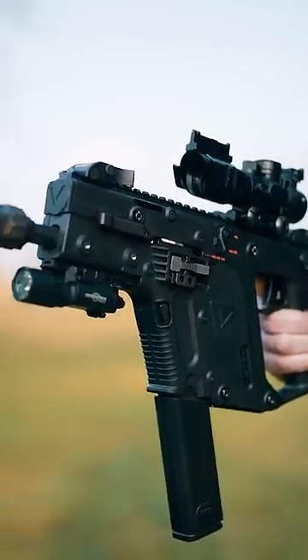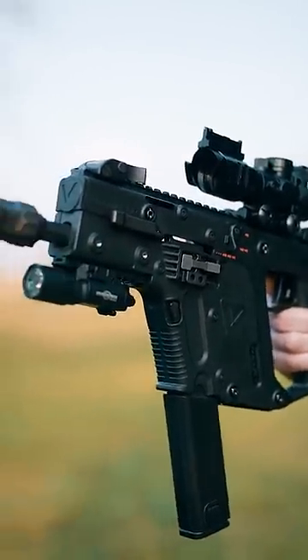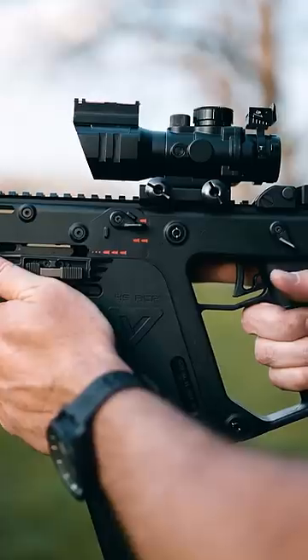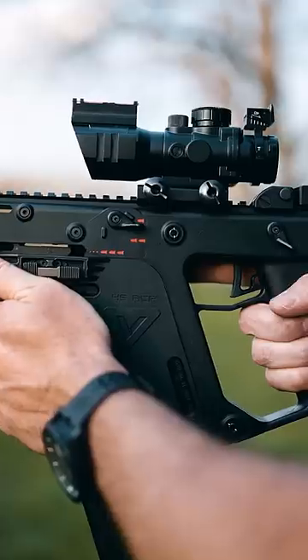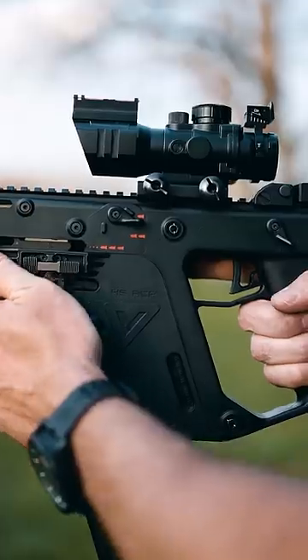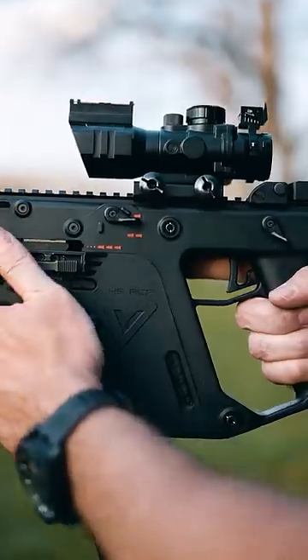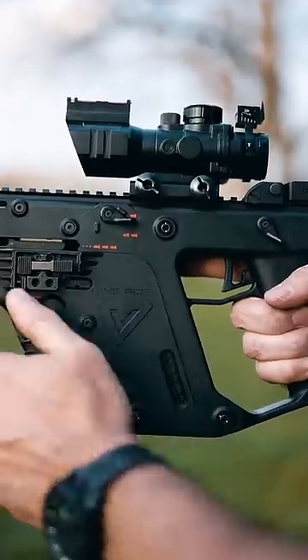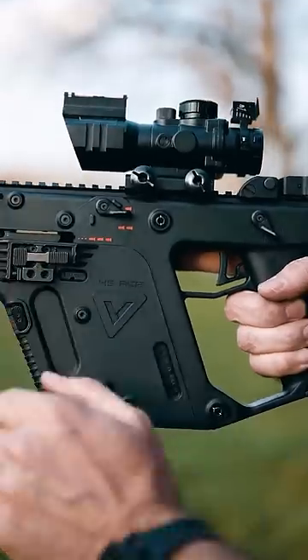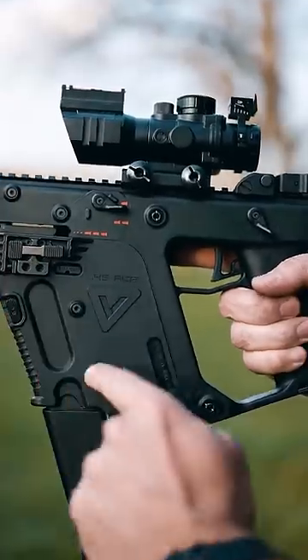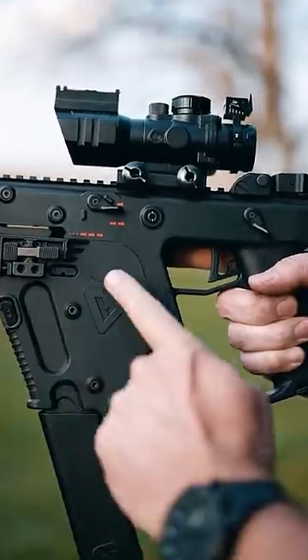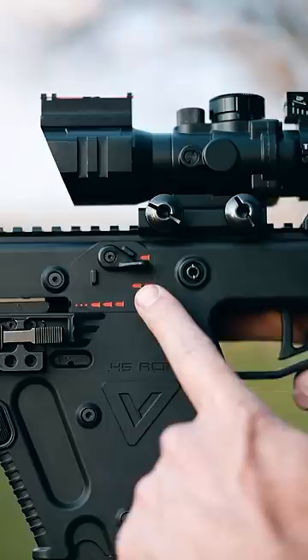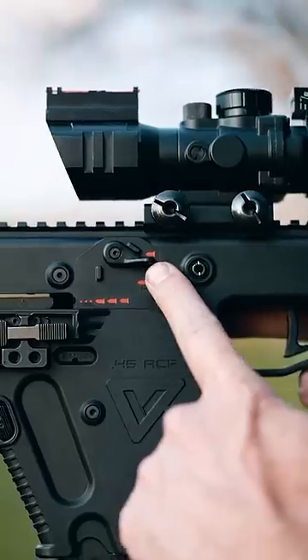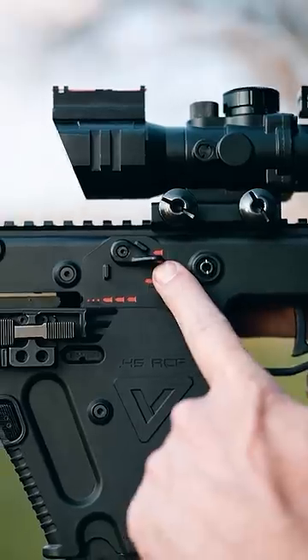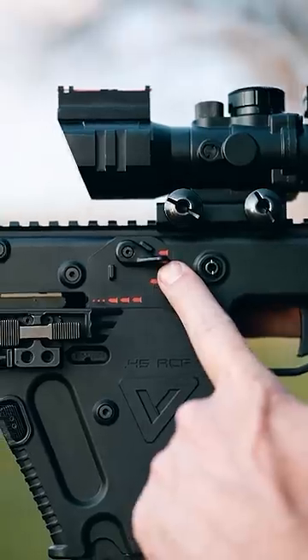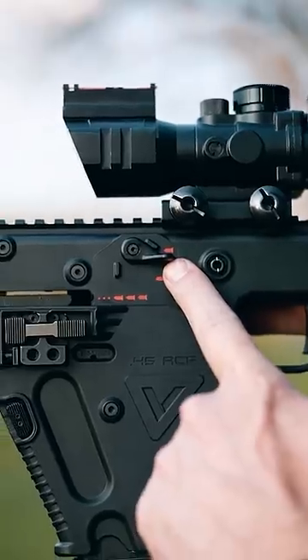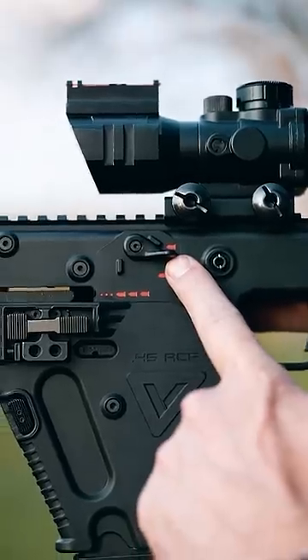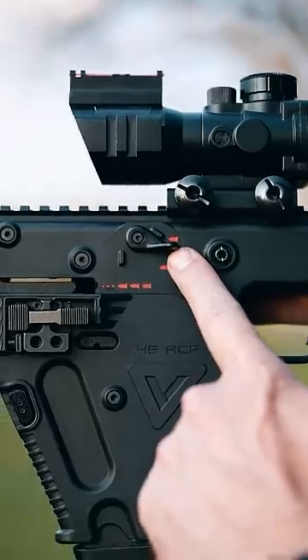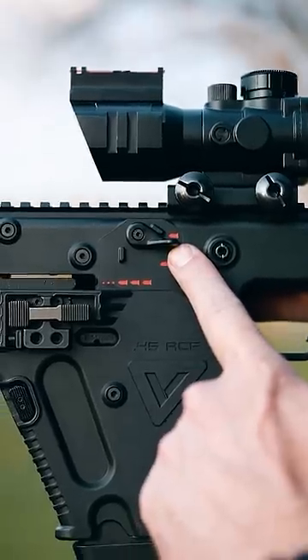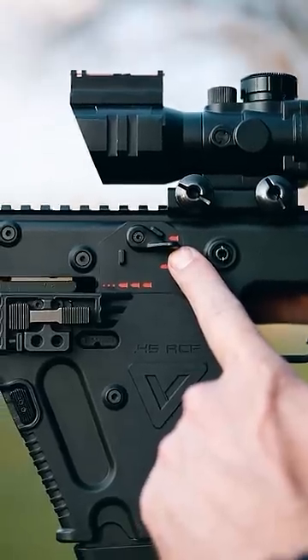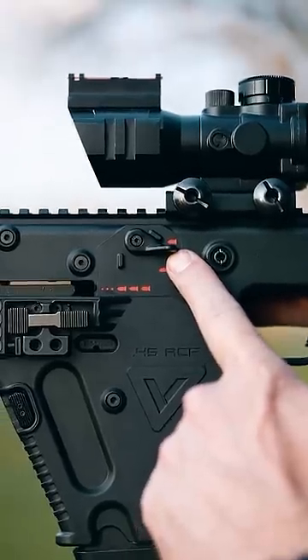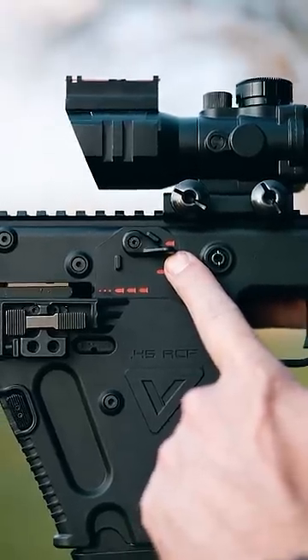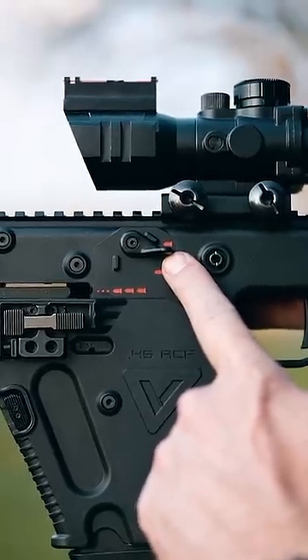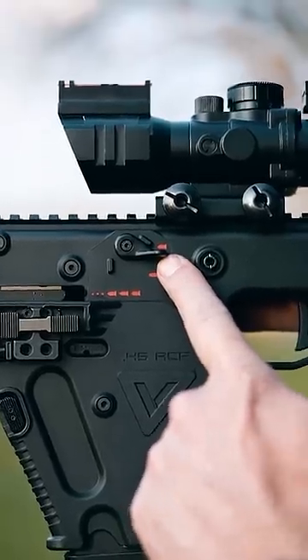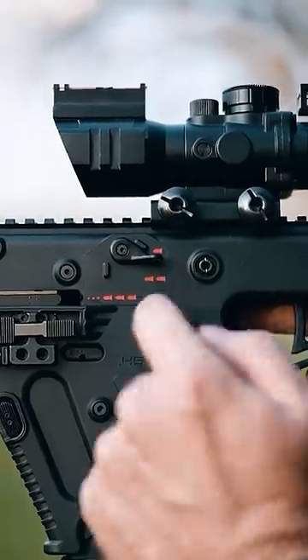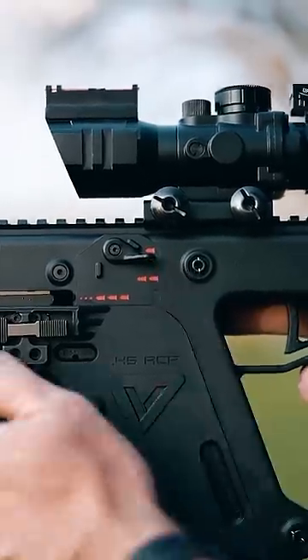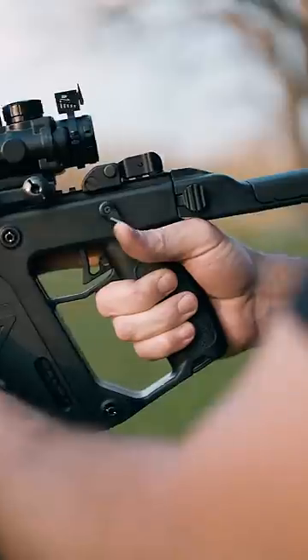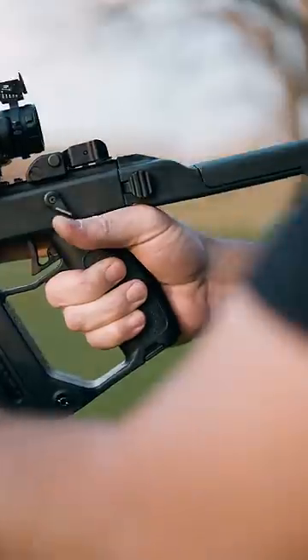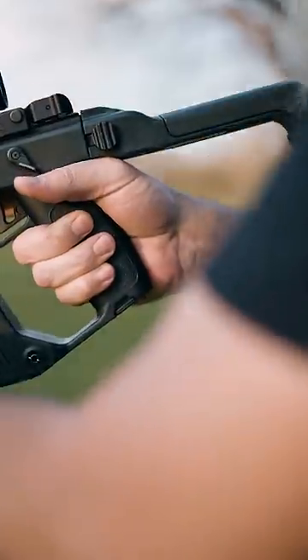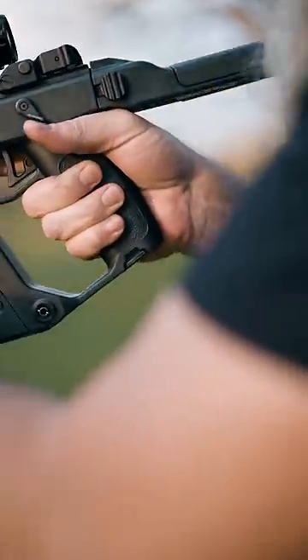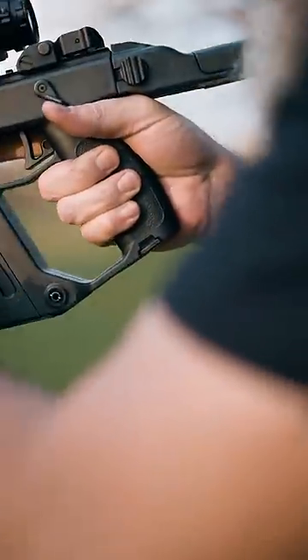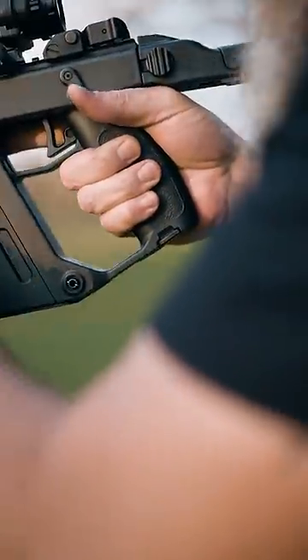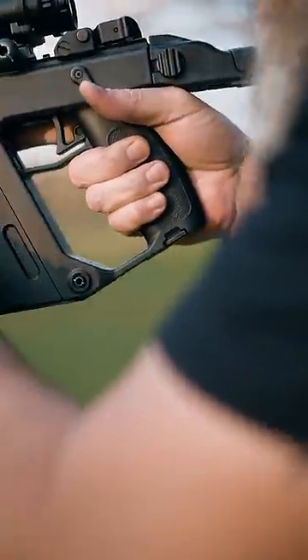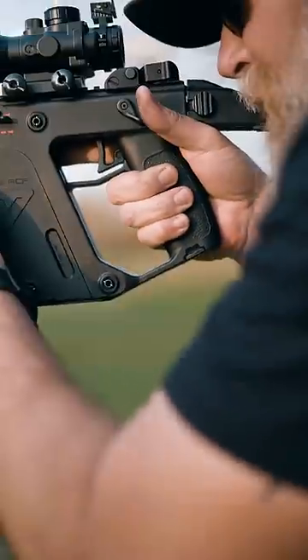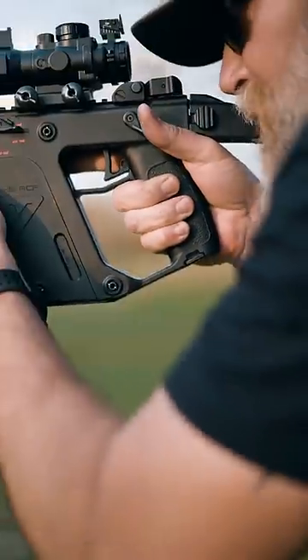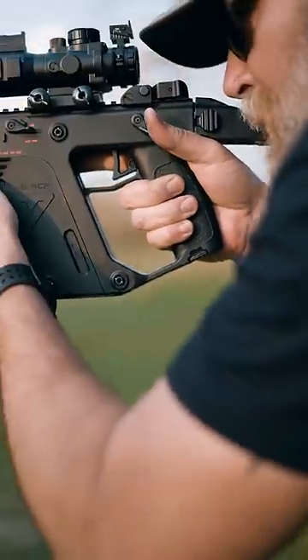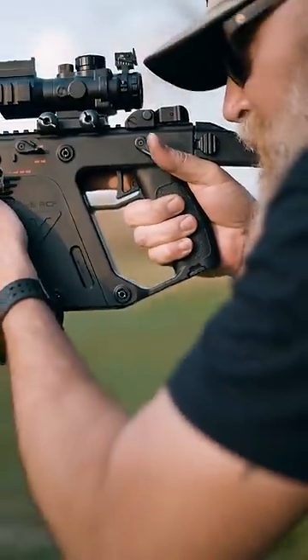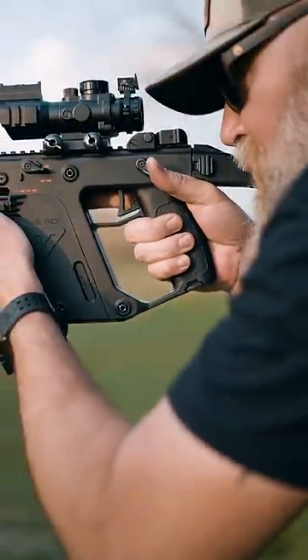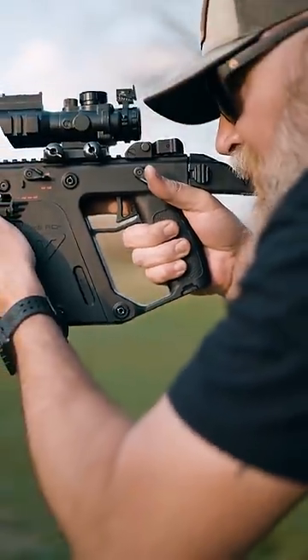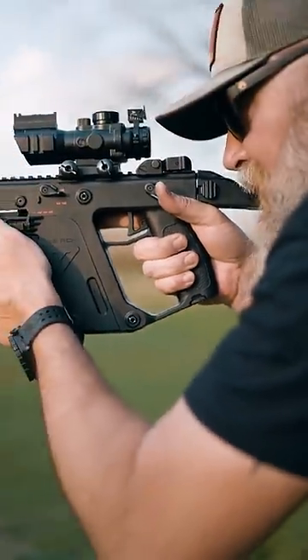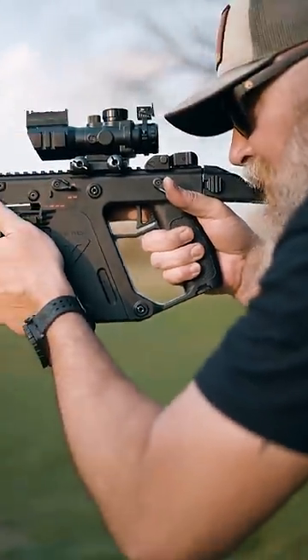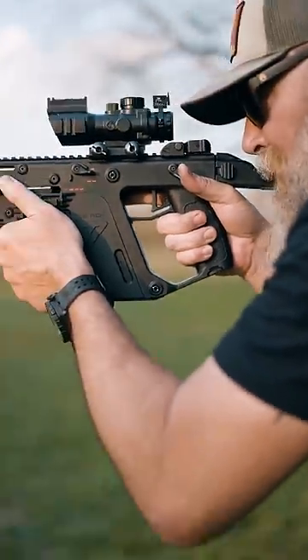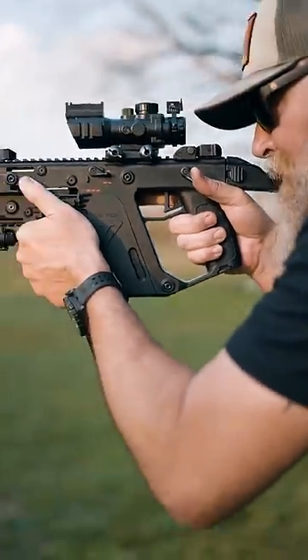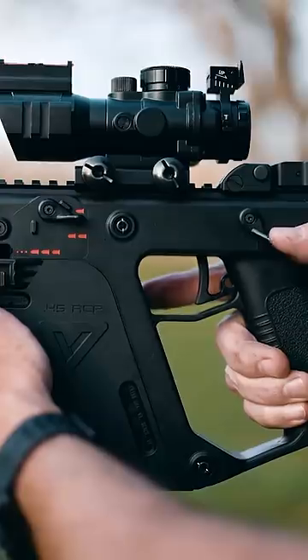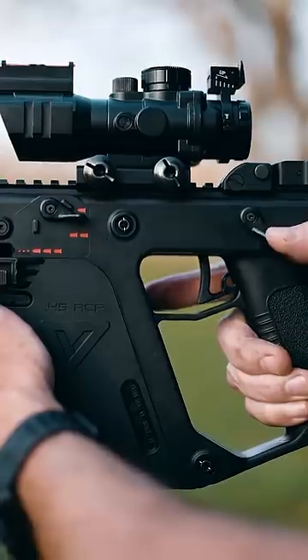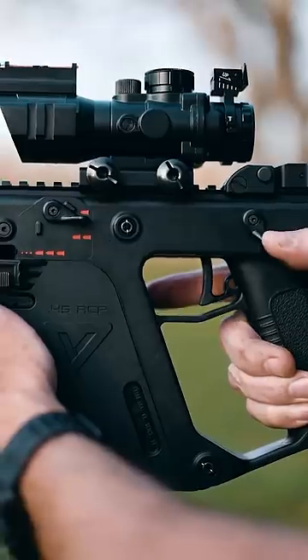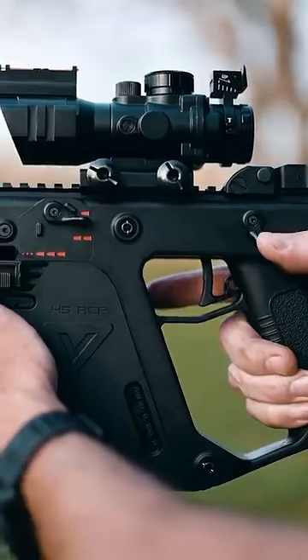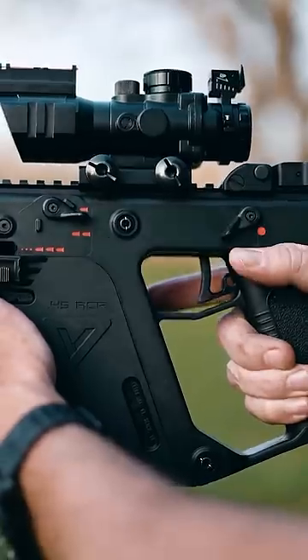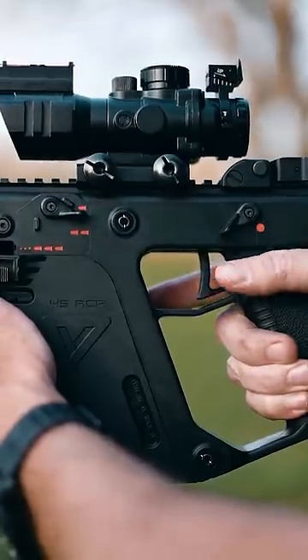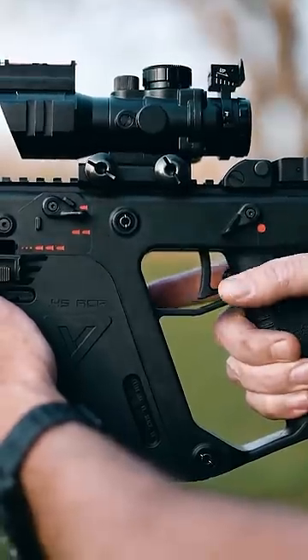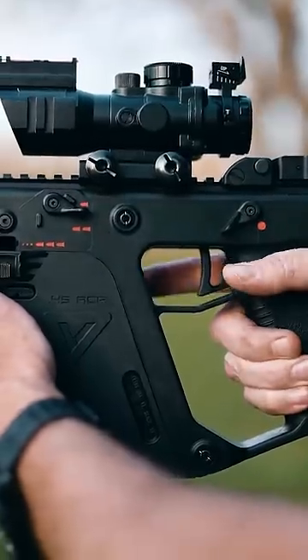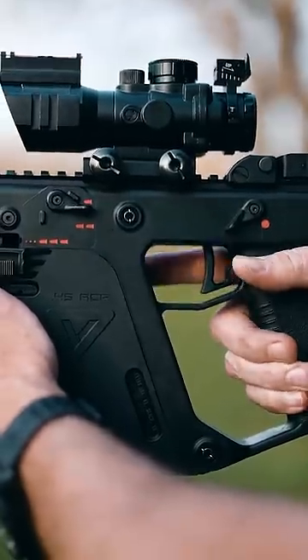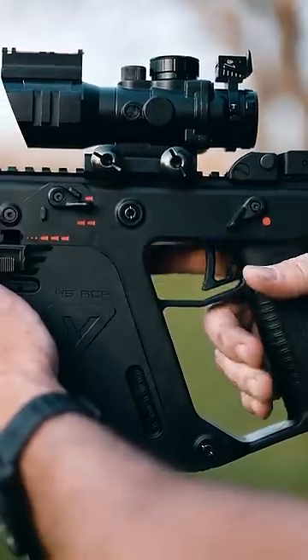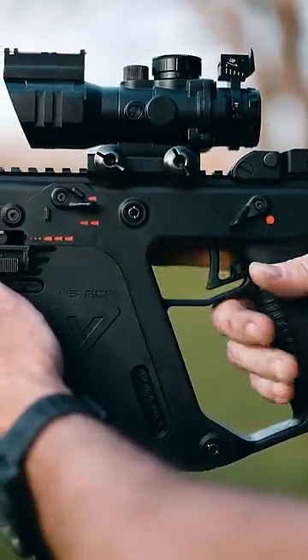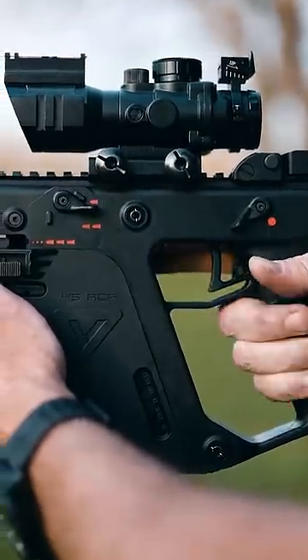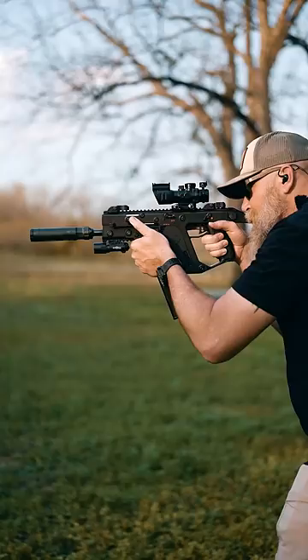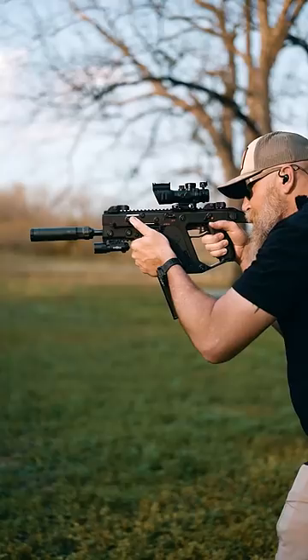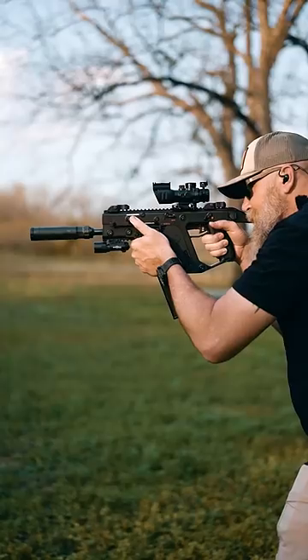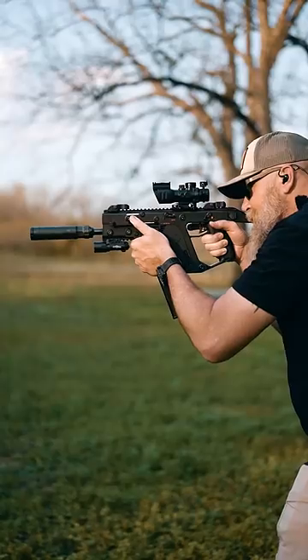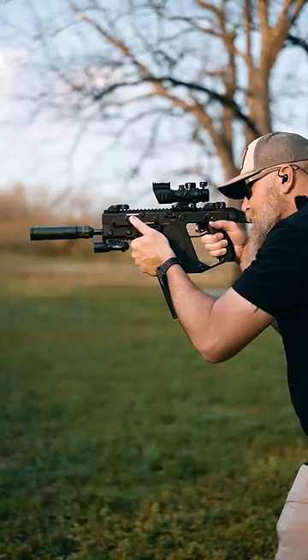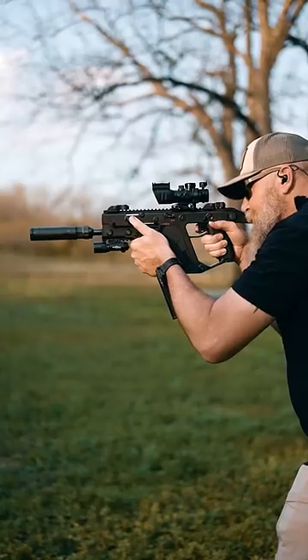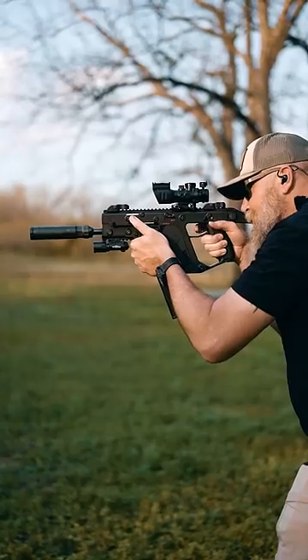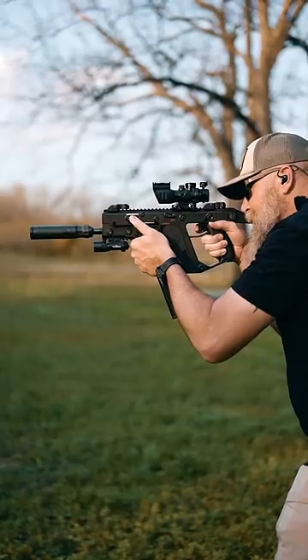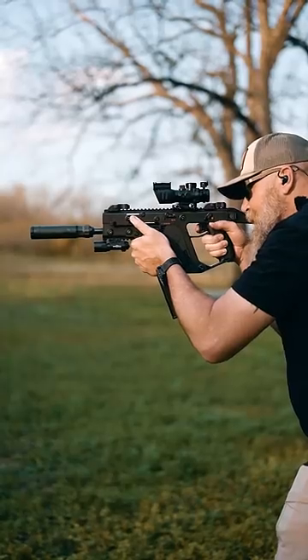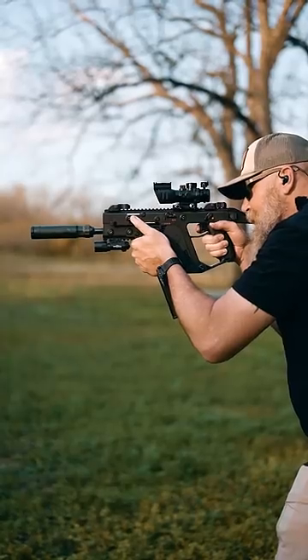For semi-auto, make sure the selector is up here. Shoulder the submachine gun, push the safety forward, and press the trigger to fire.